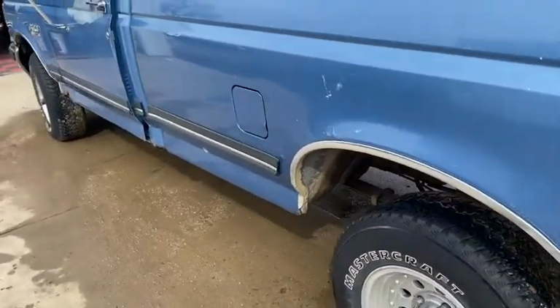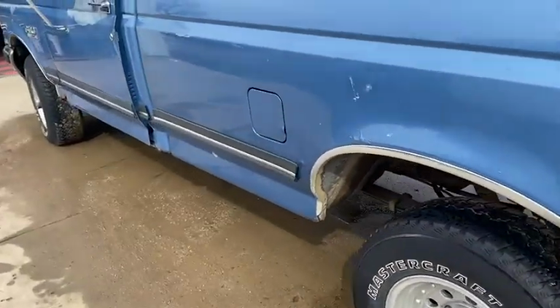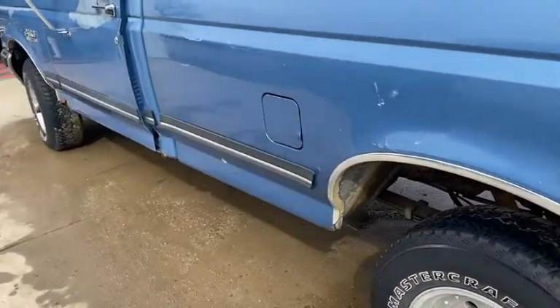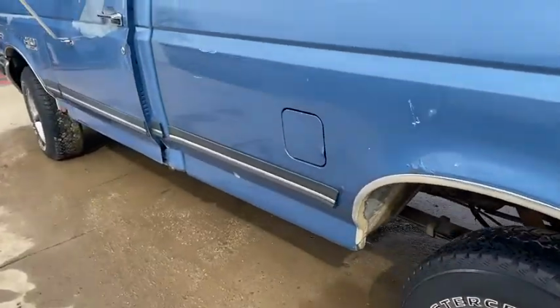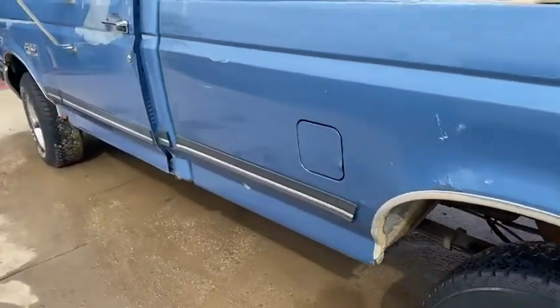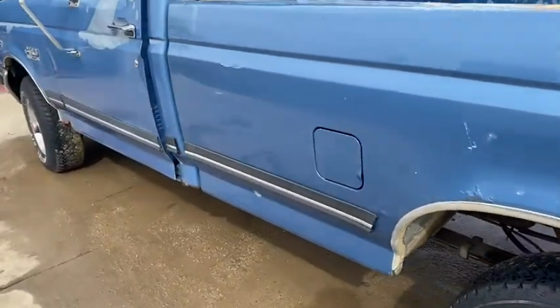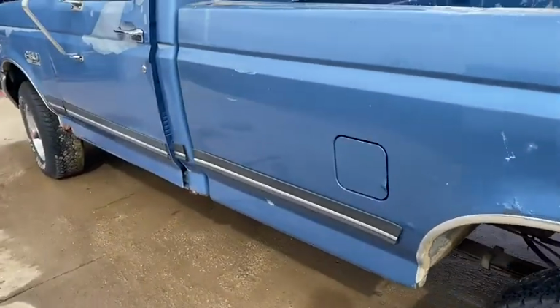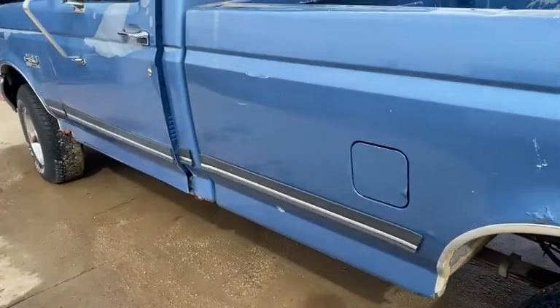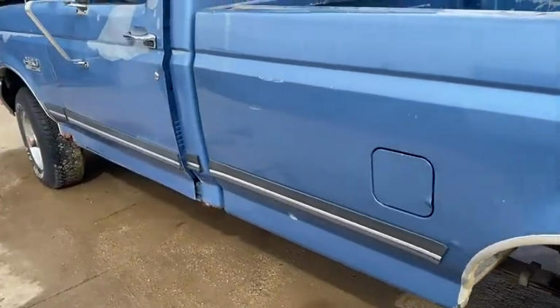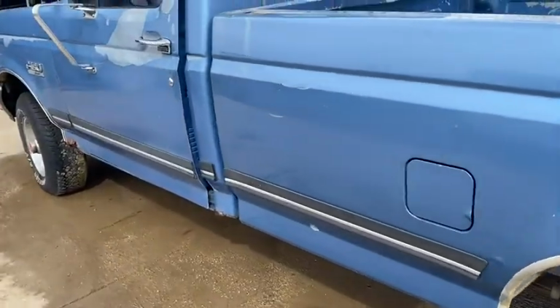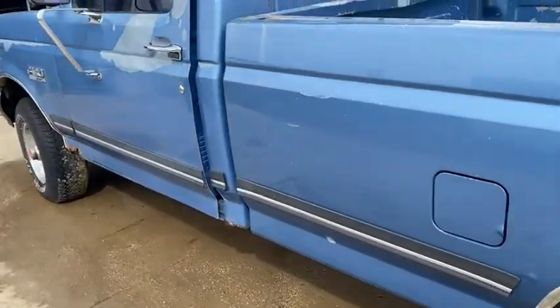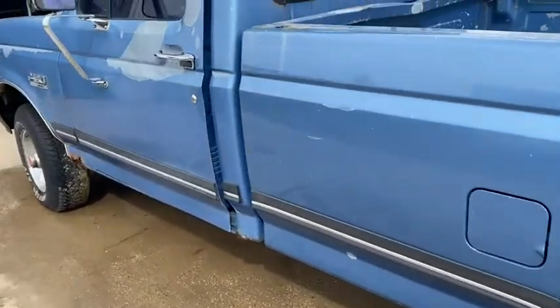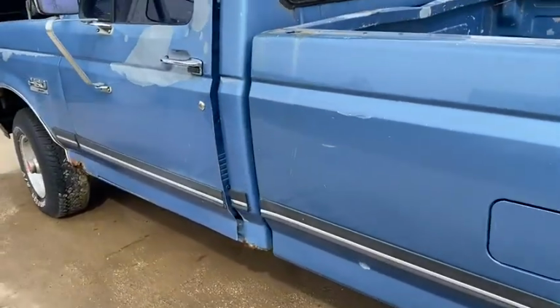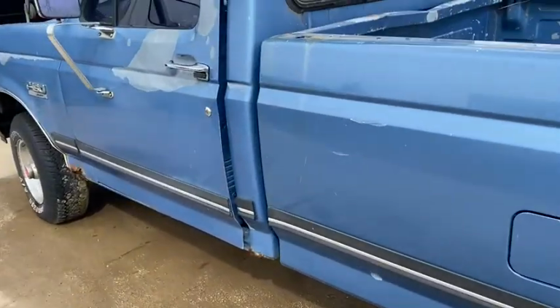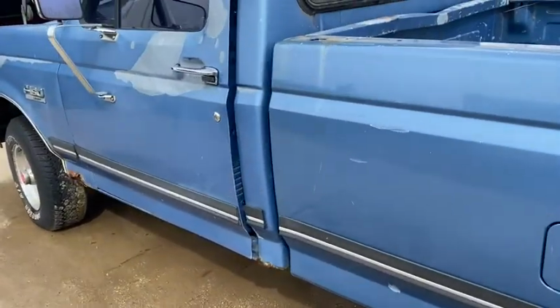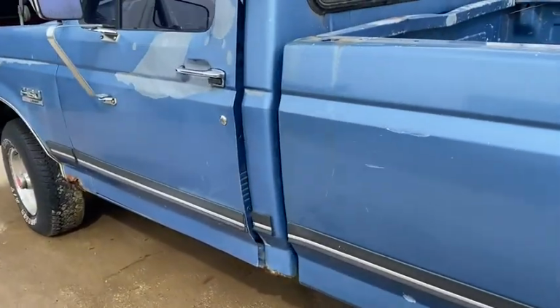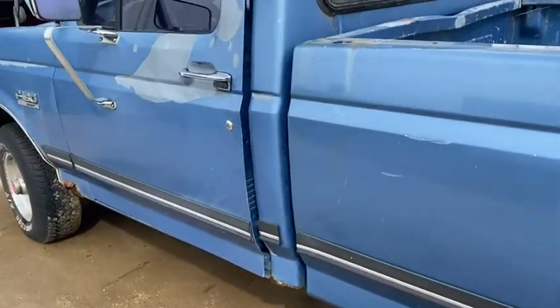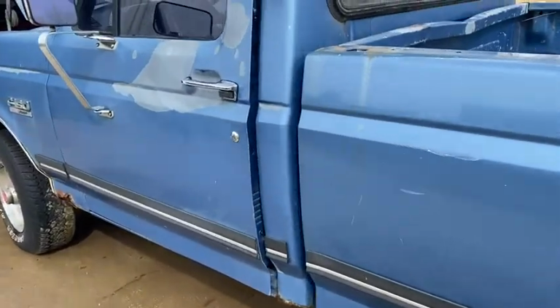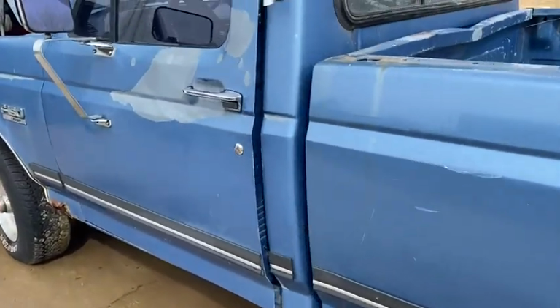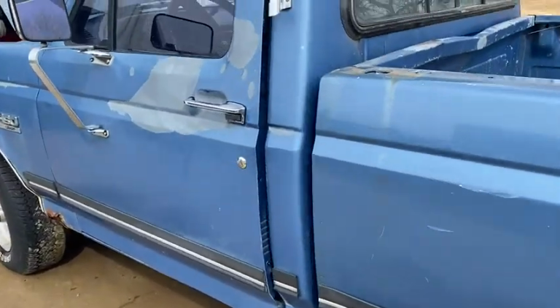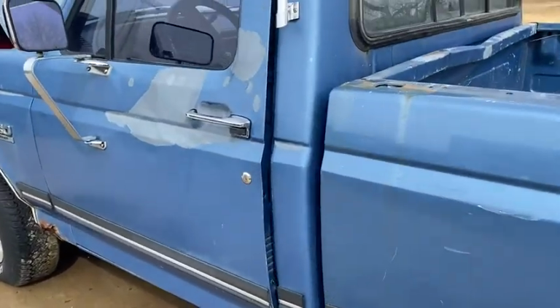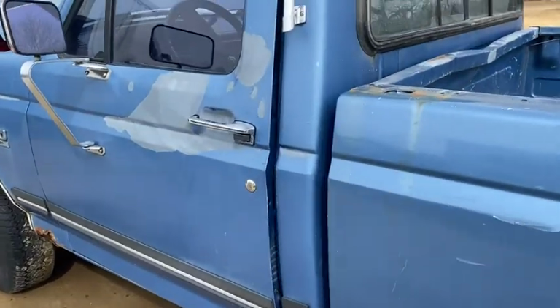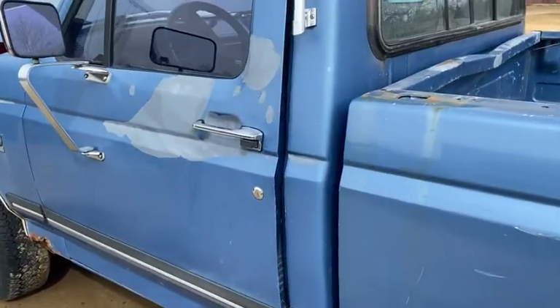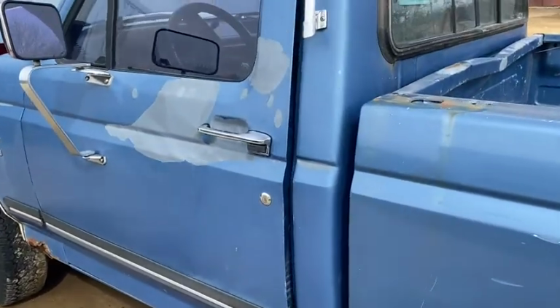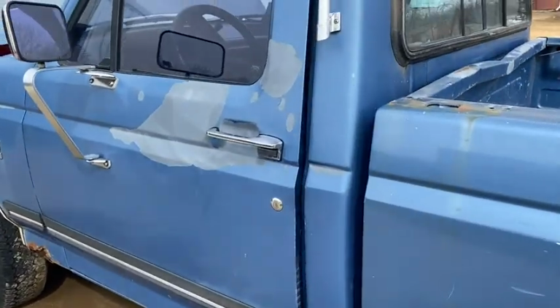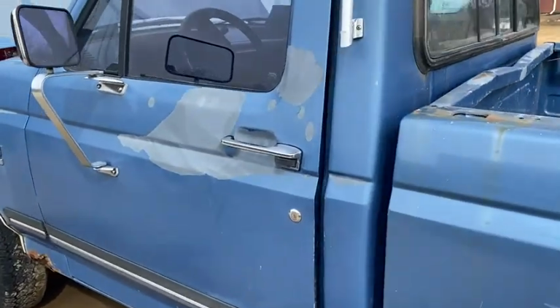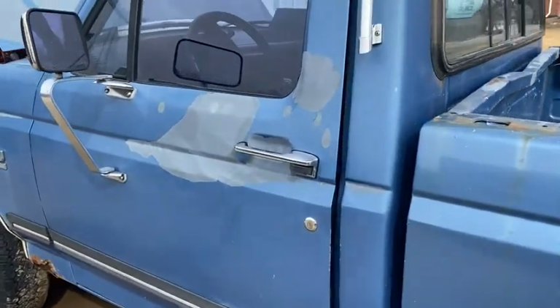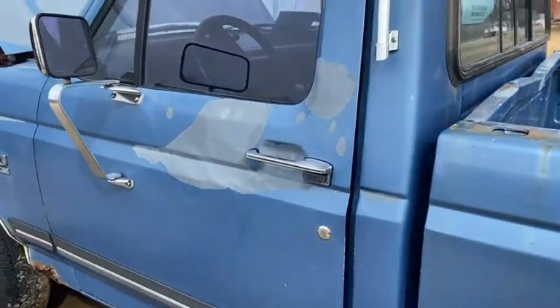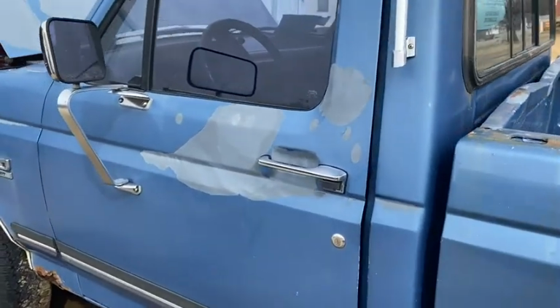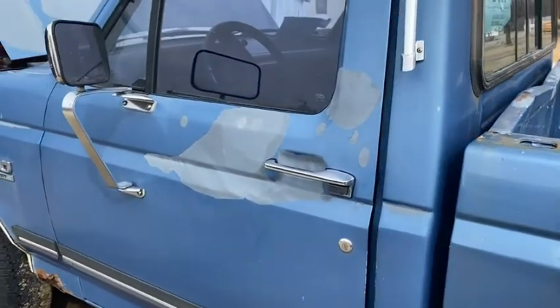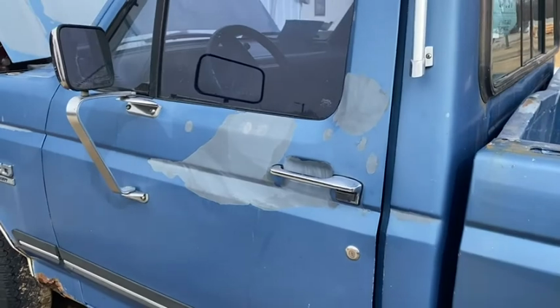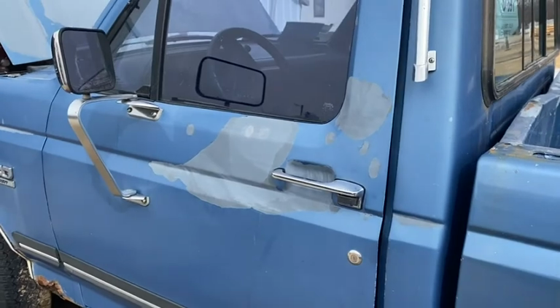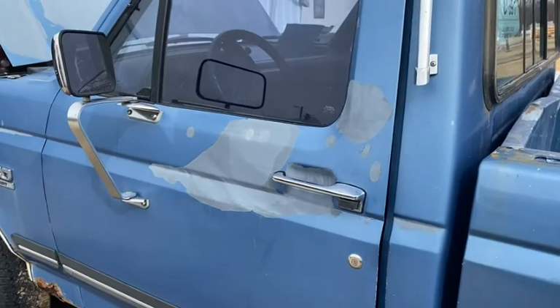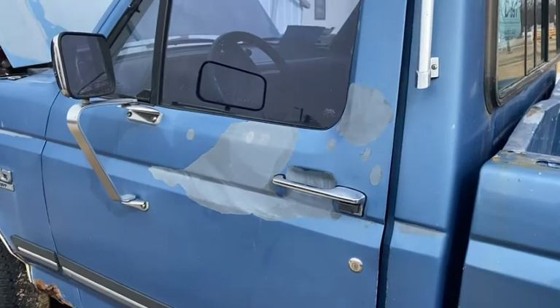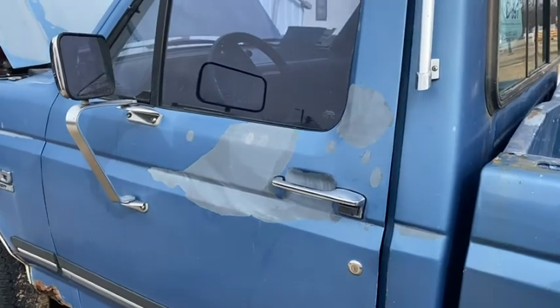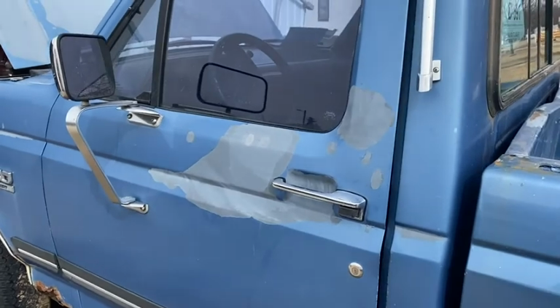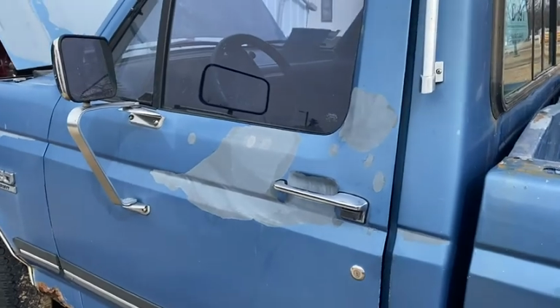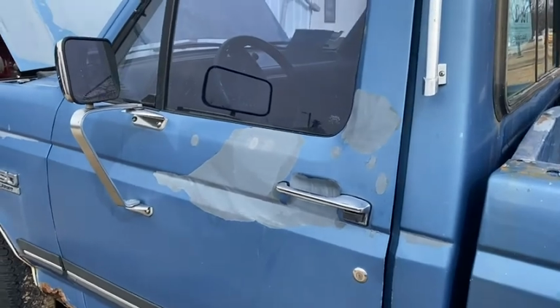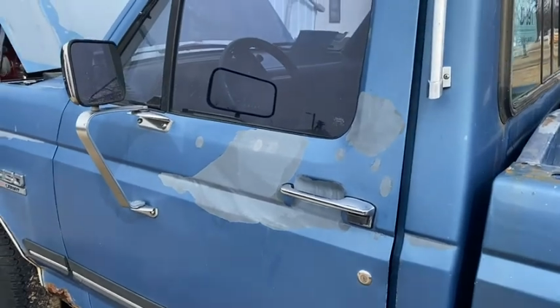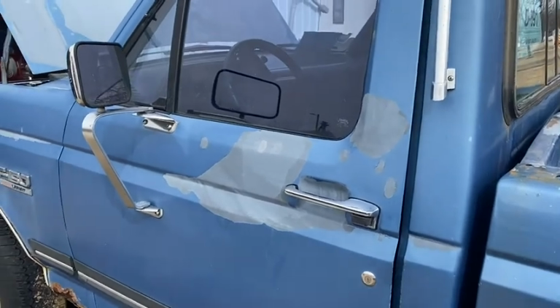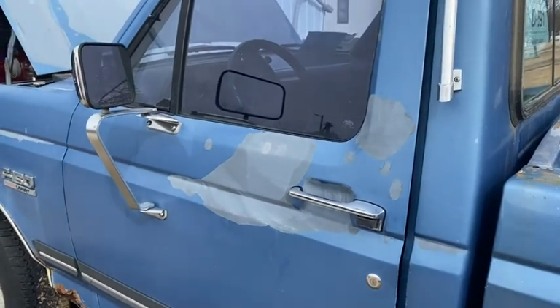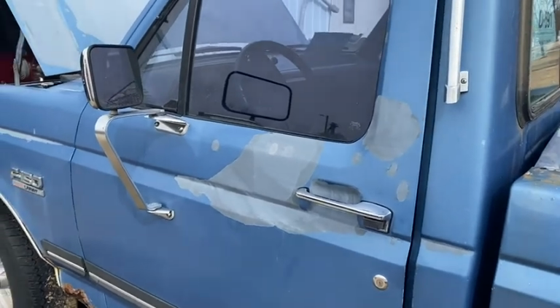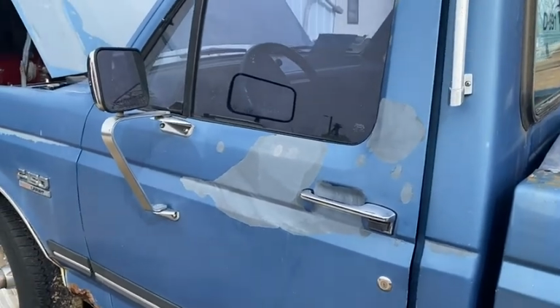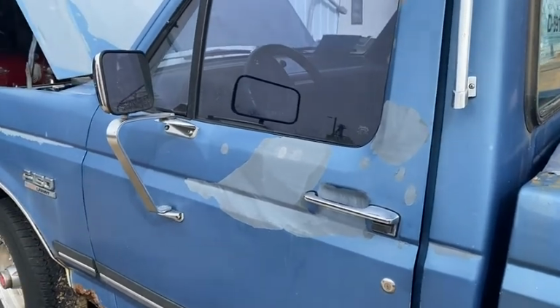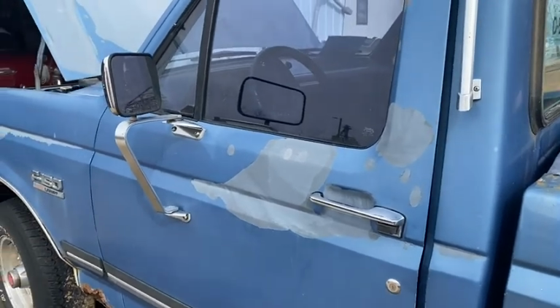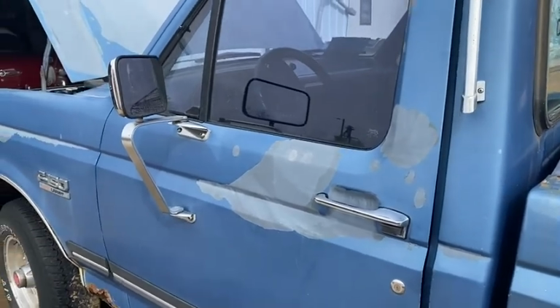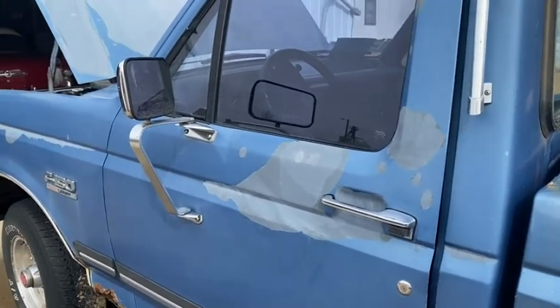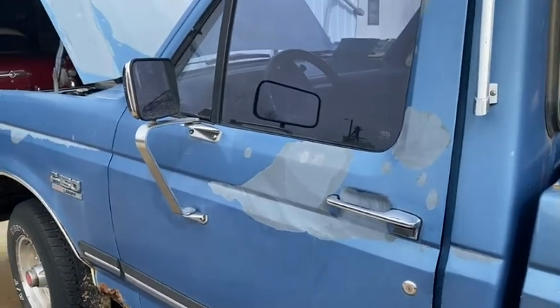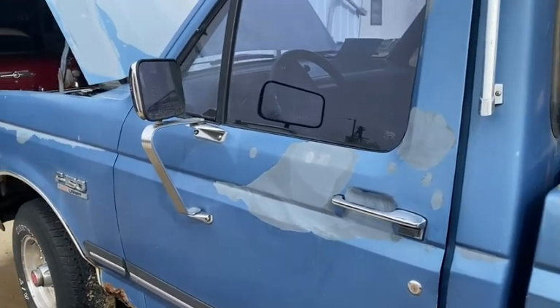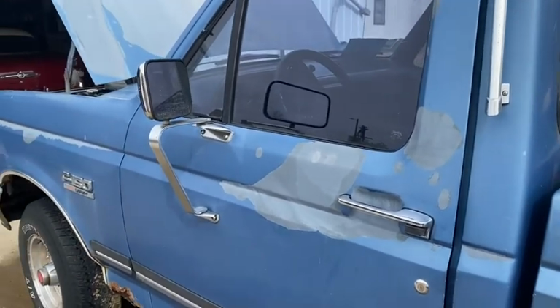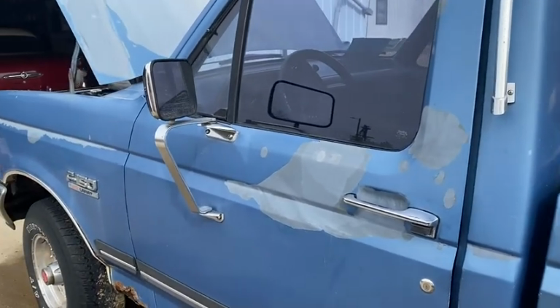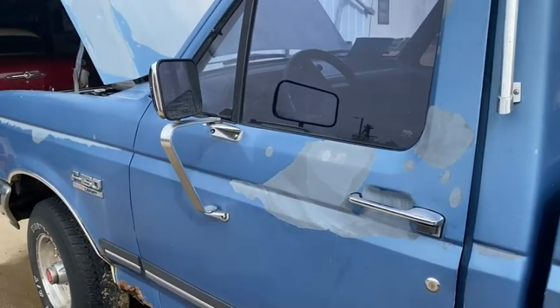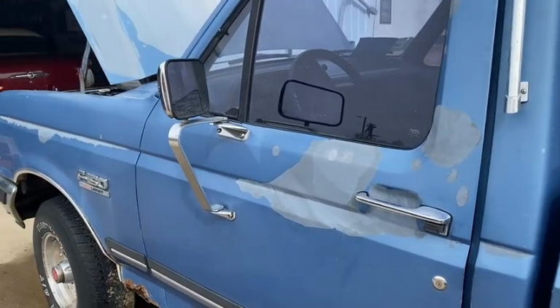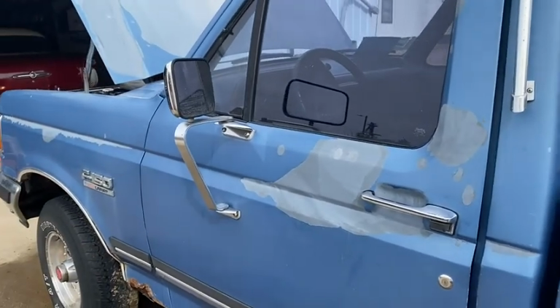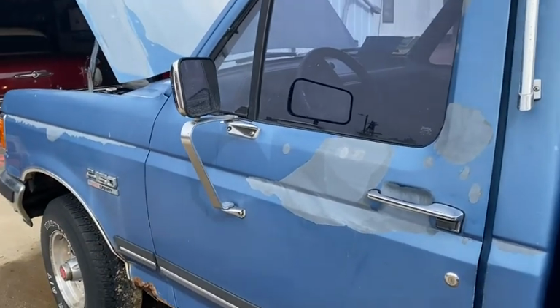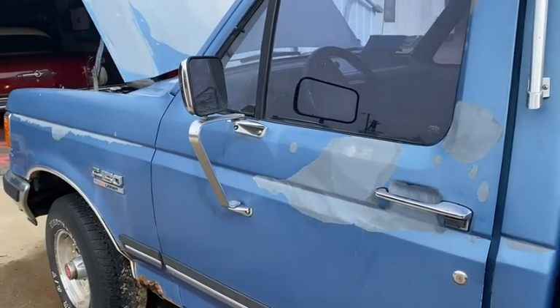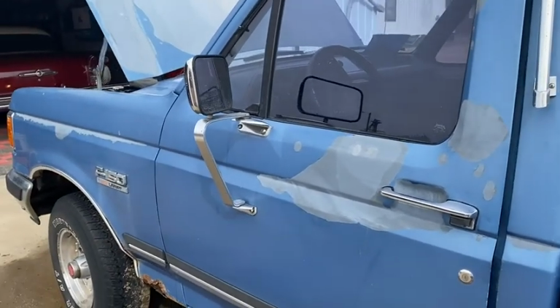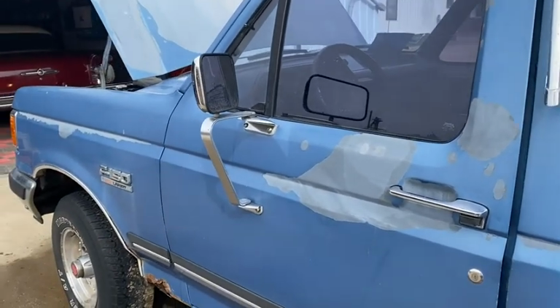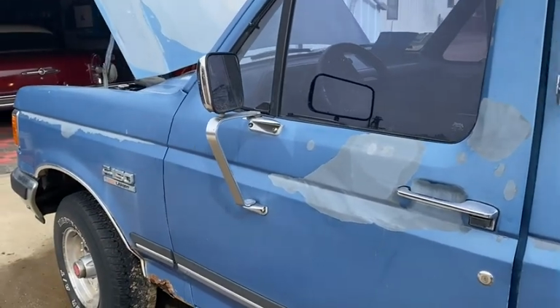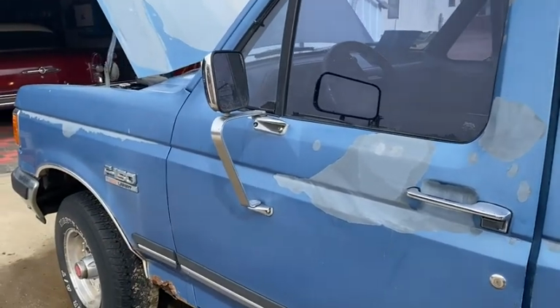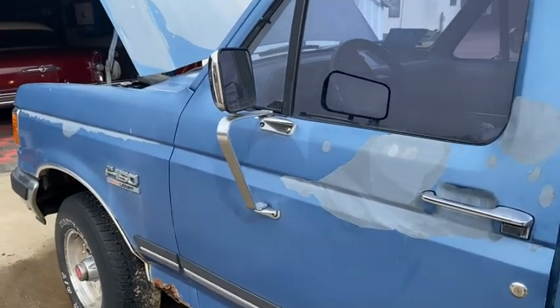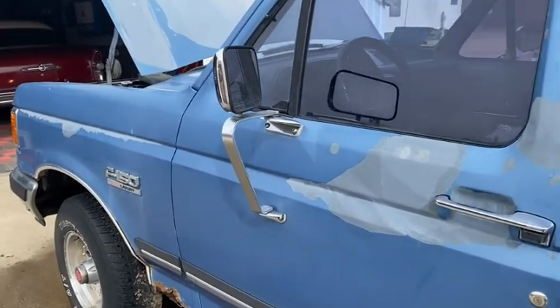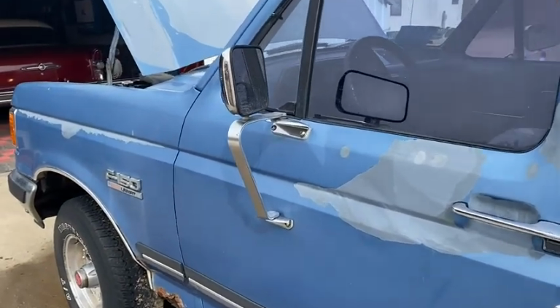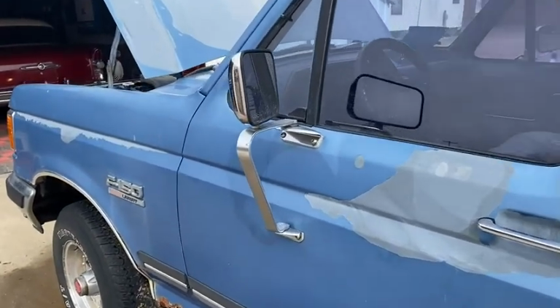If you need a run-around pickup, give us a call: 605-692-7010.